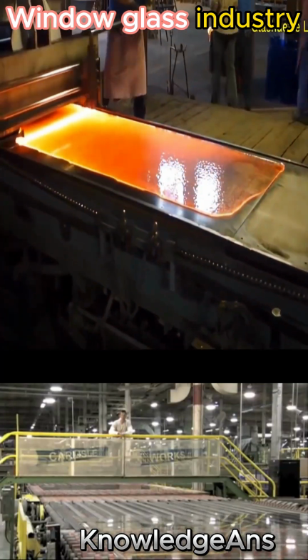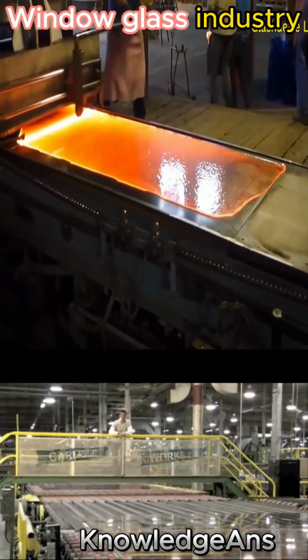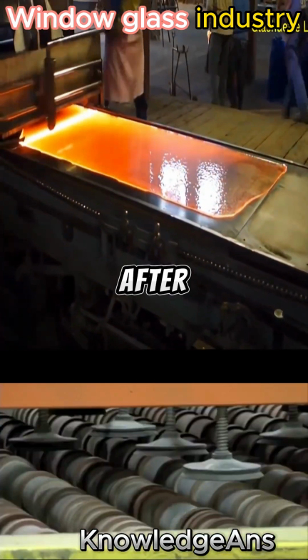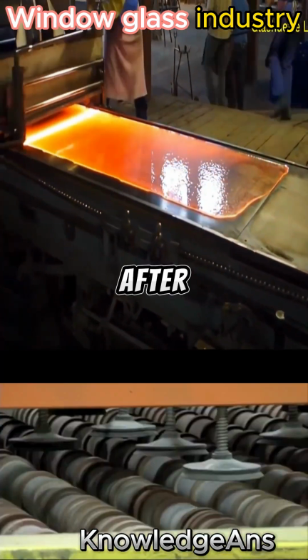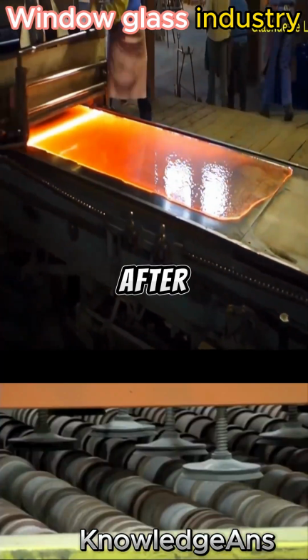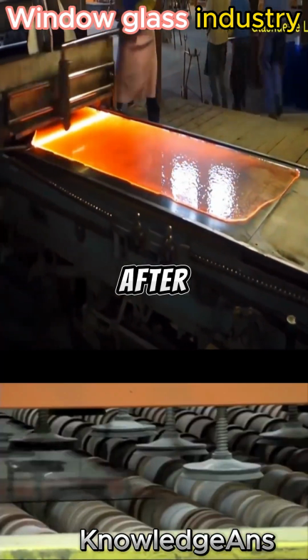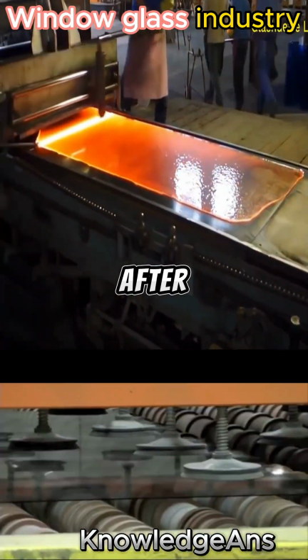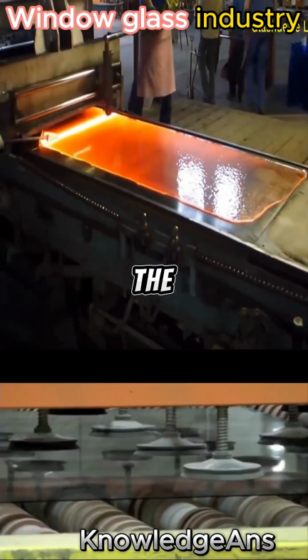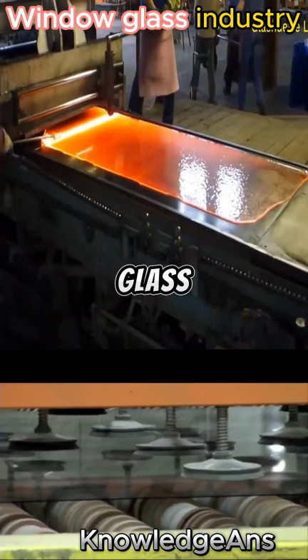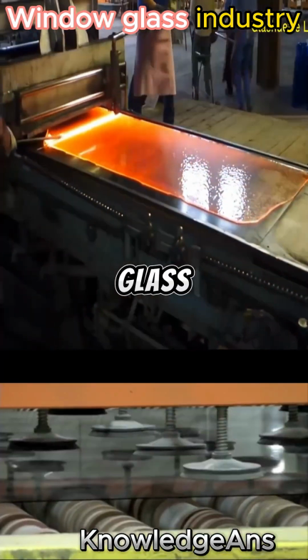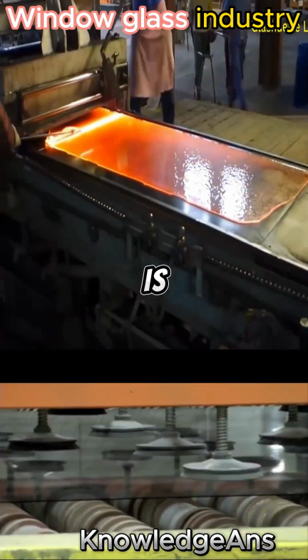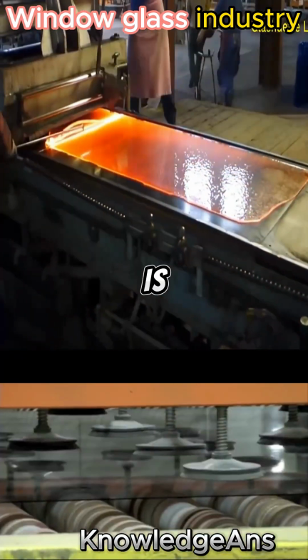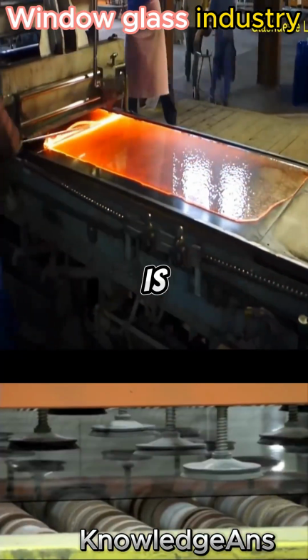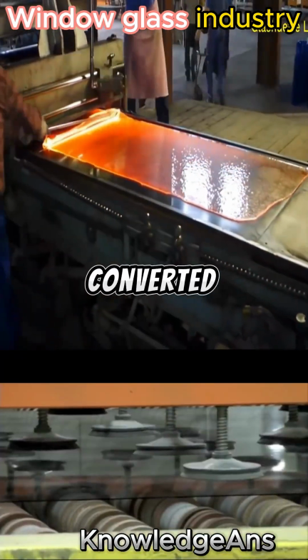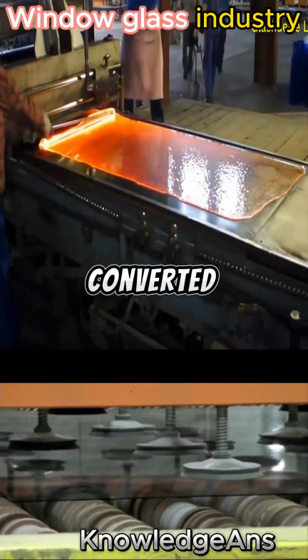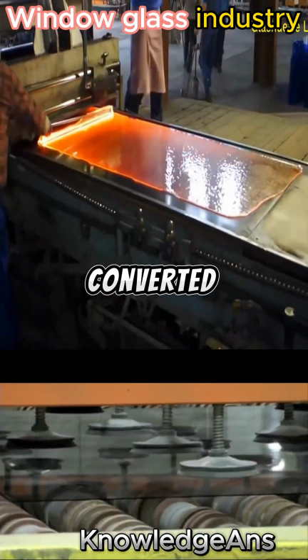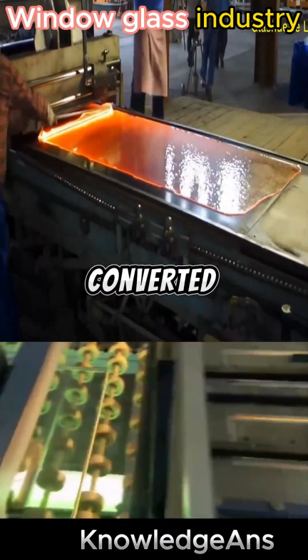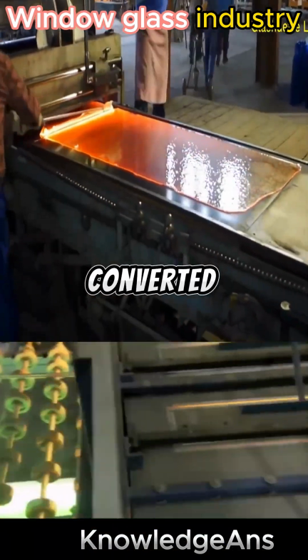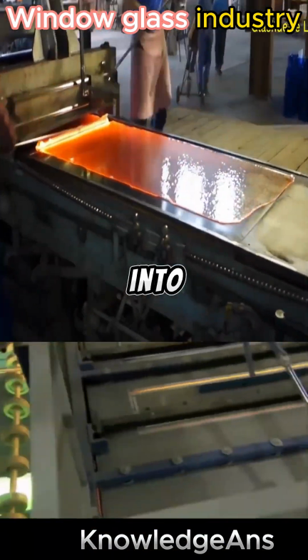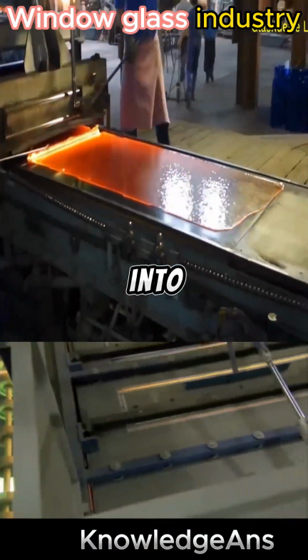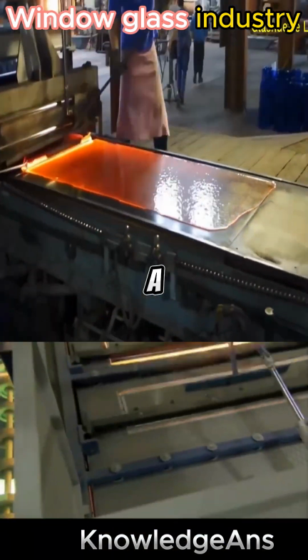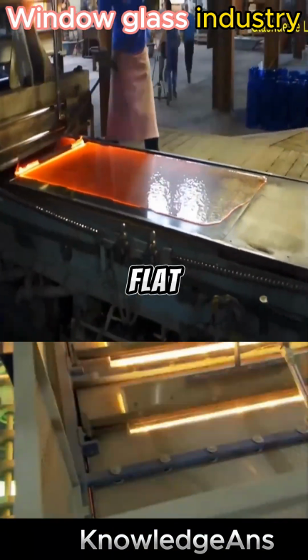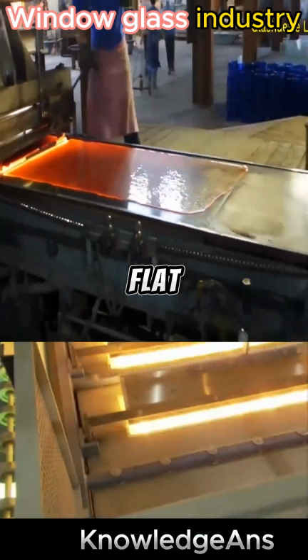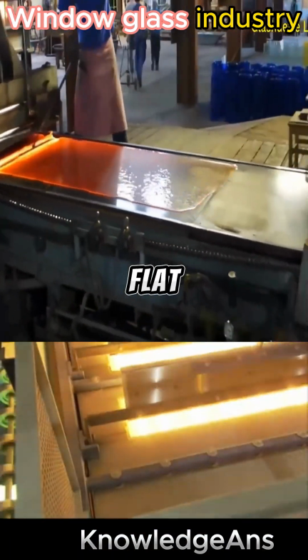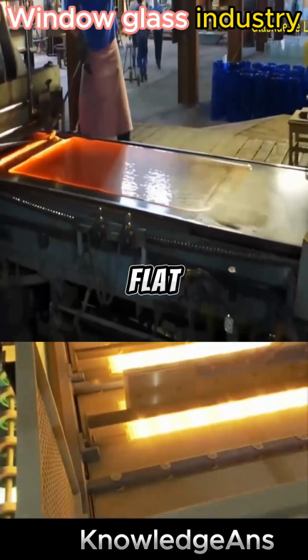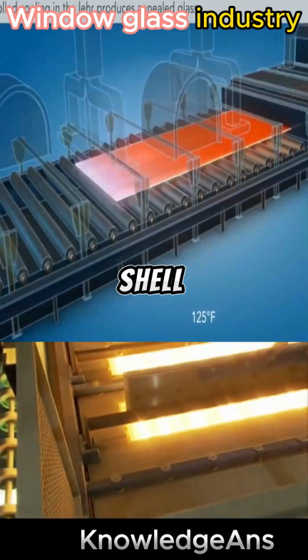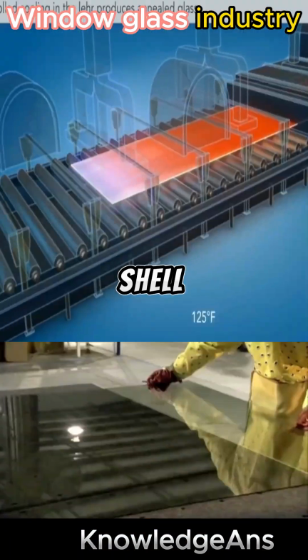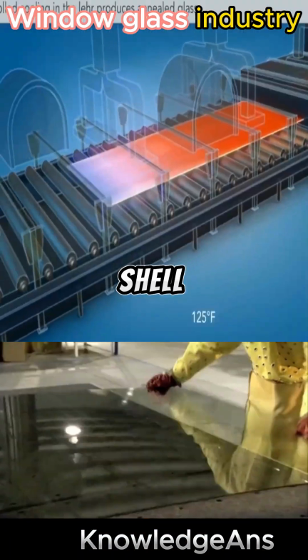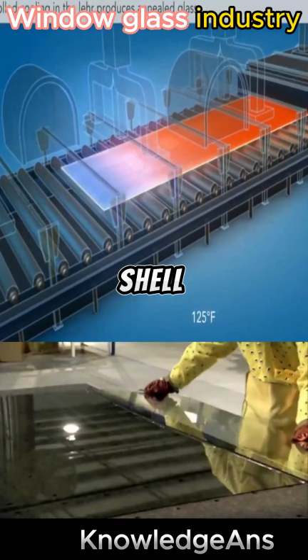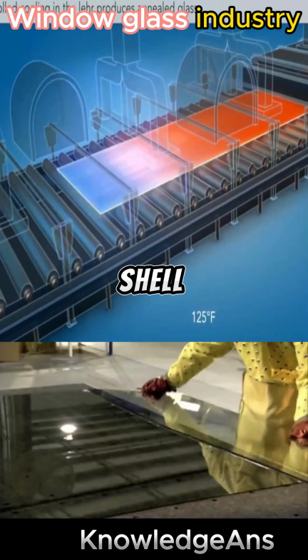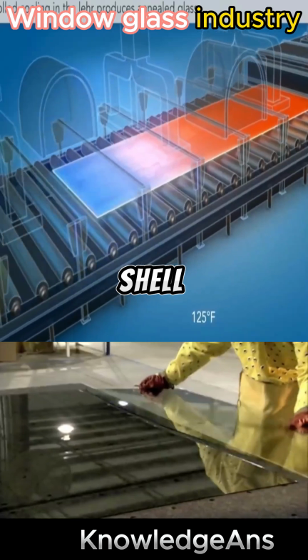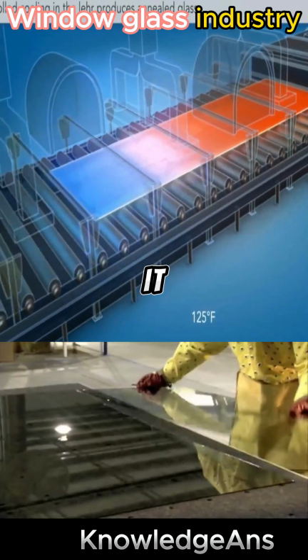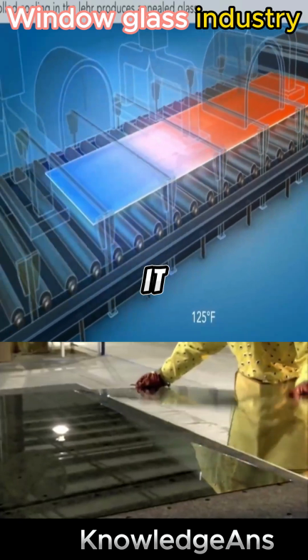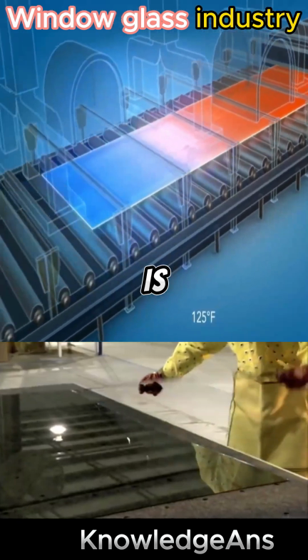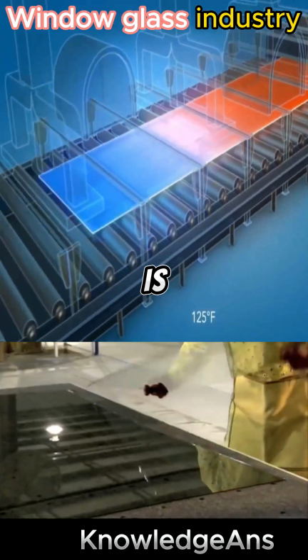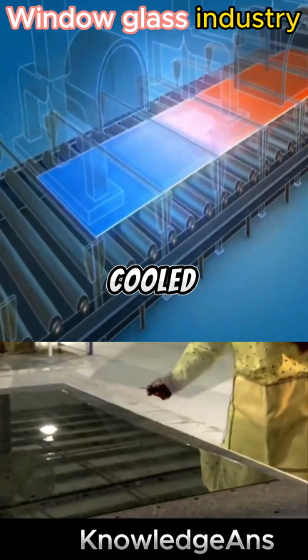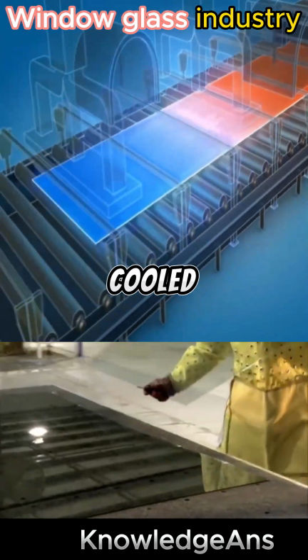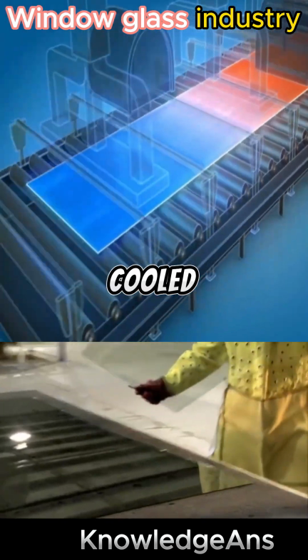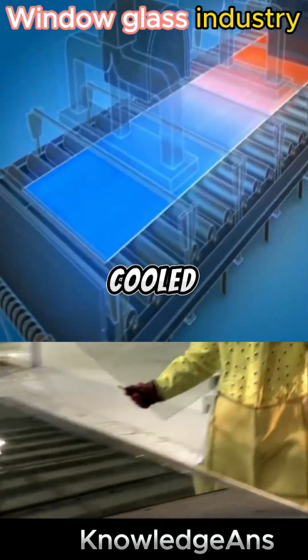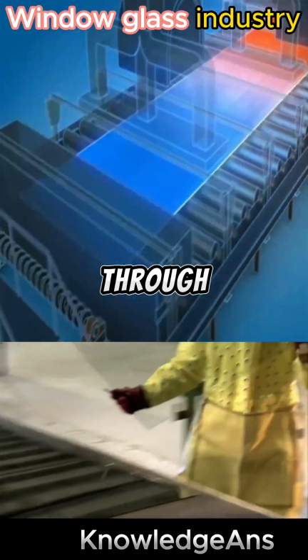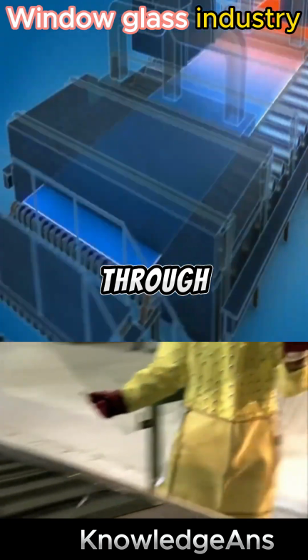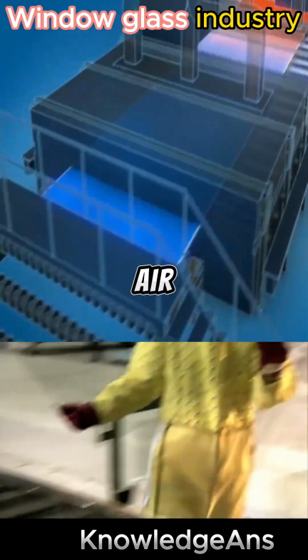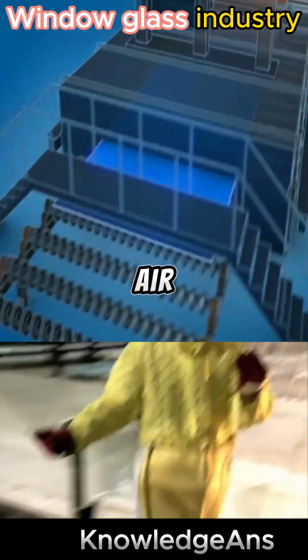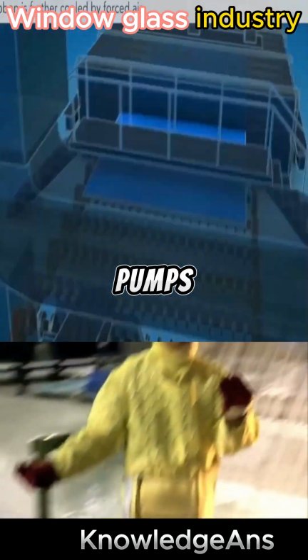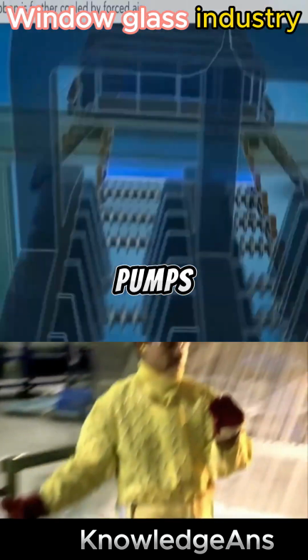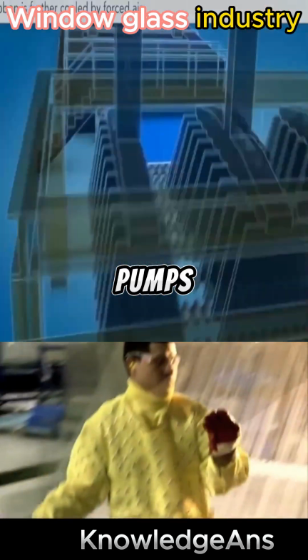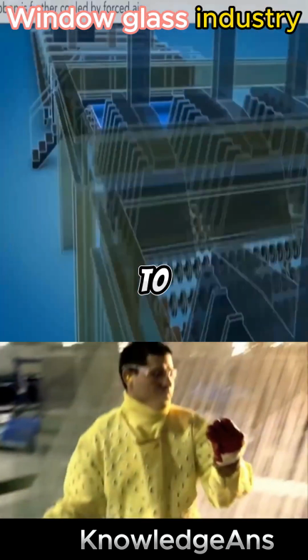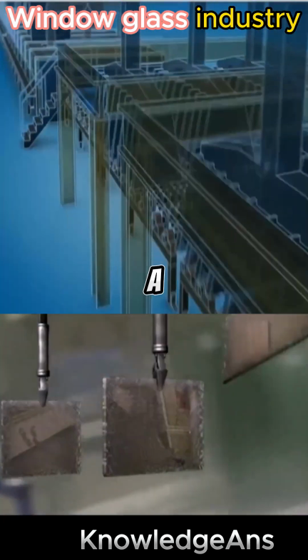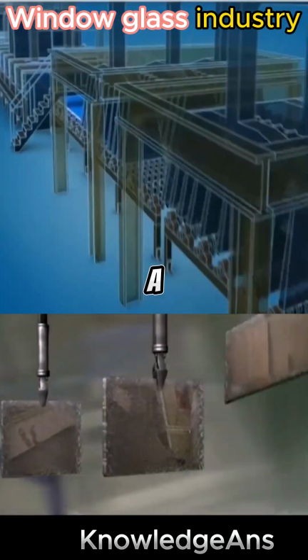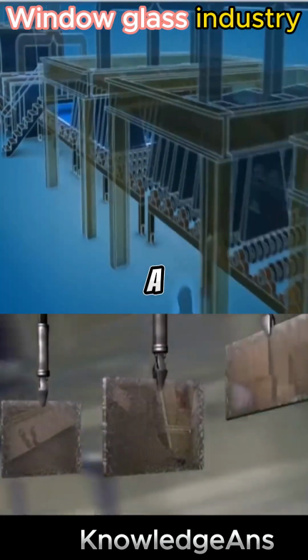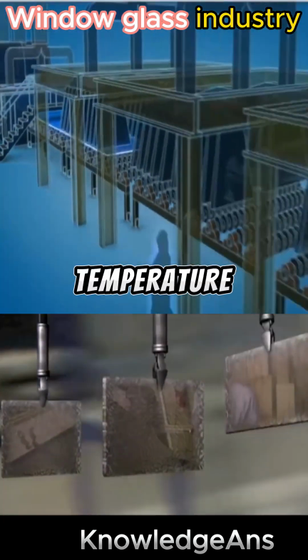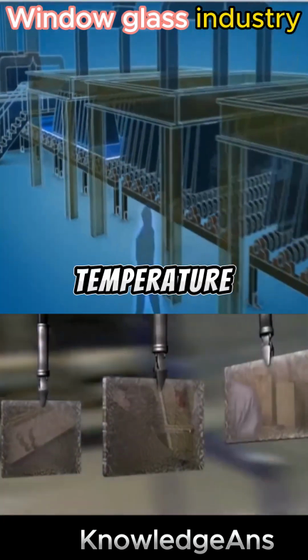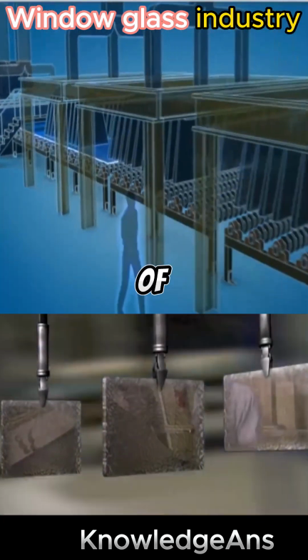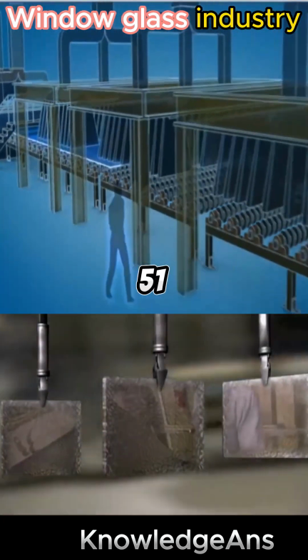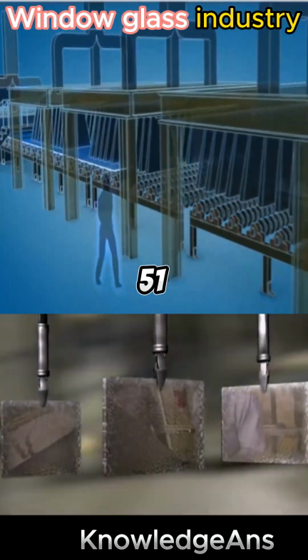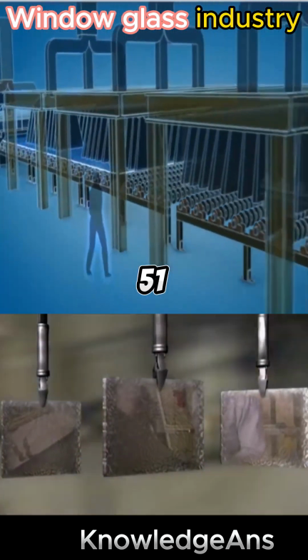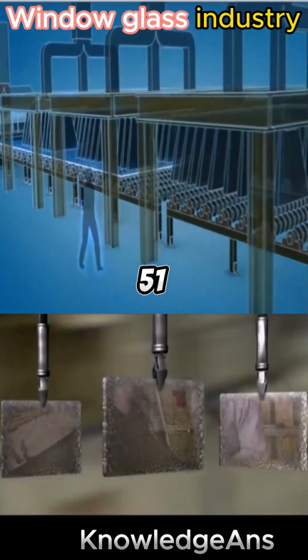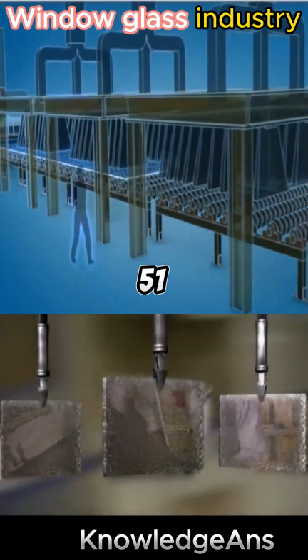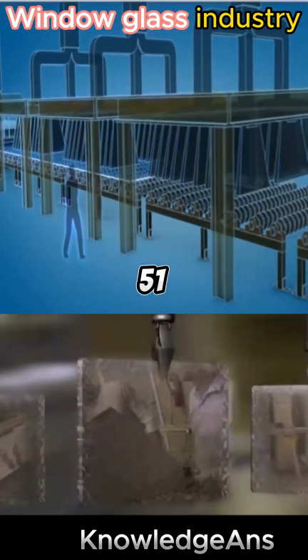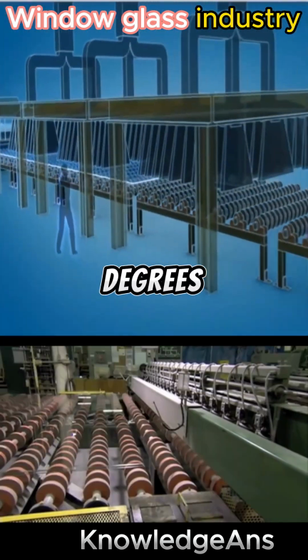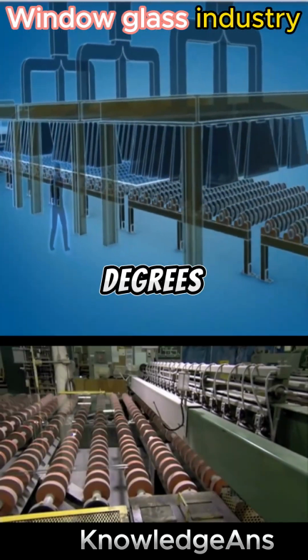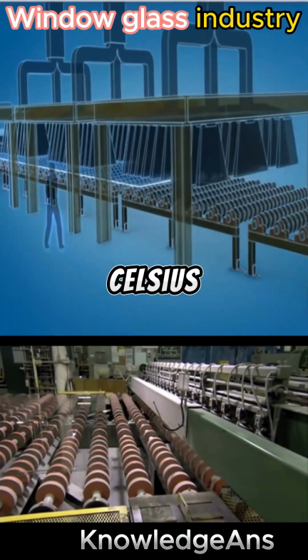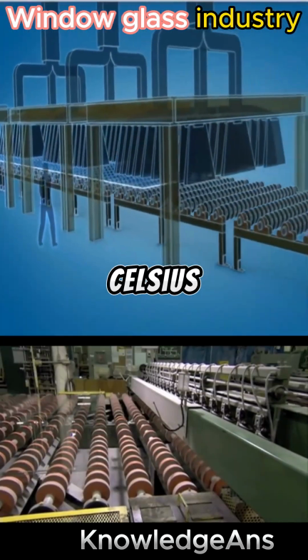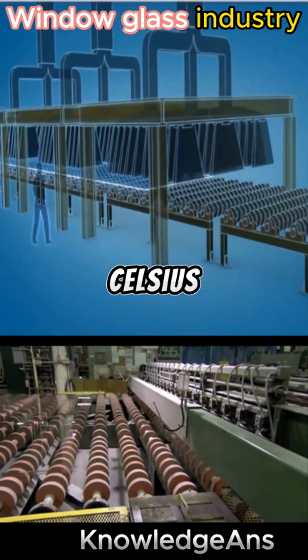After the glass is converted into a flat shell, it is cooled through air pumps to a temperature of 51 degrees Celsius.